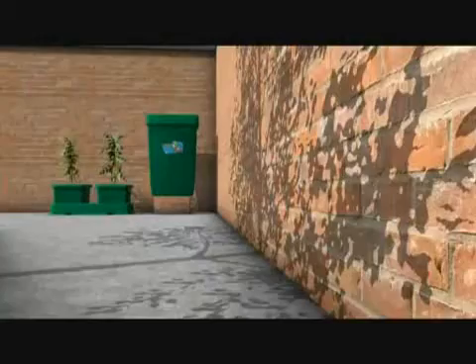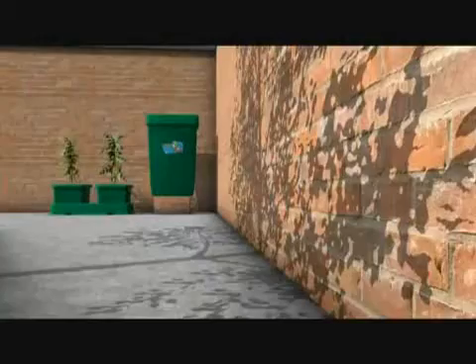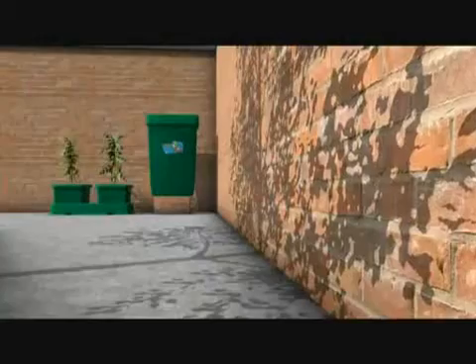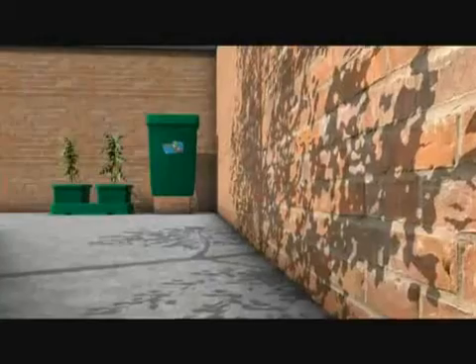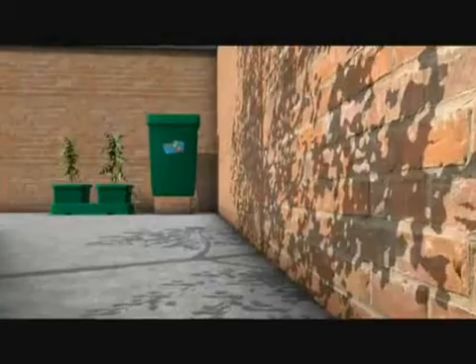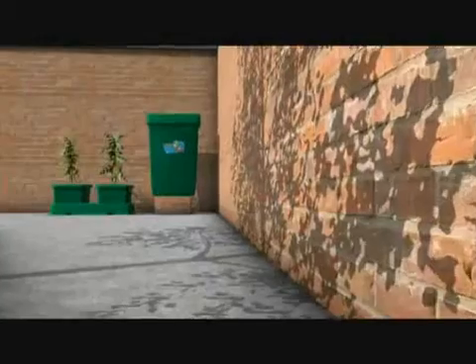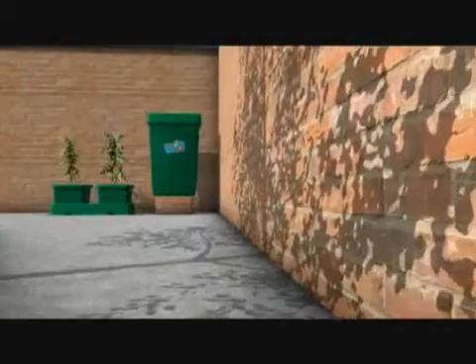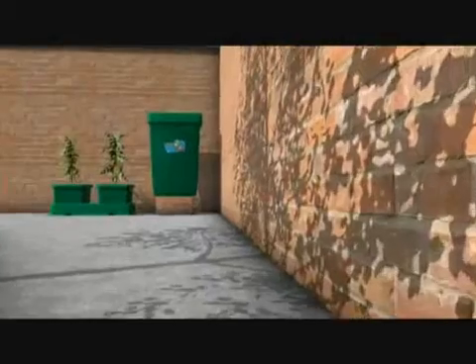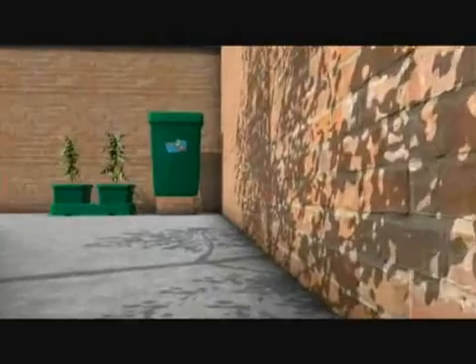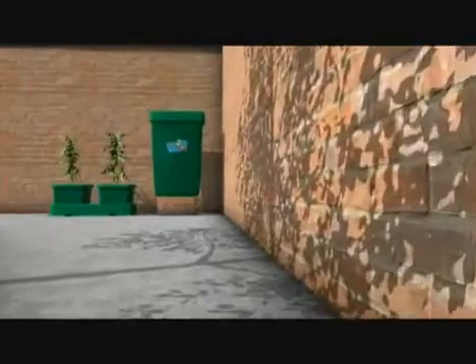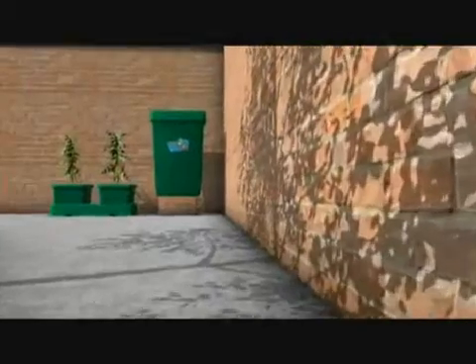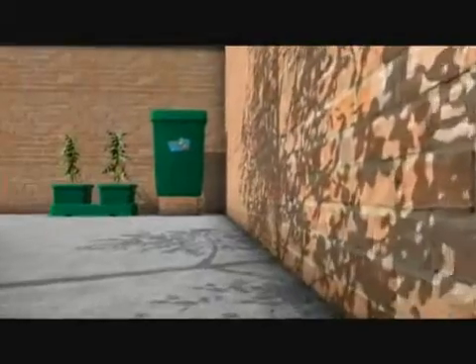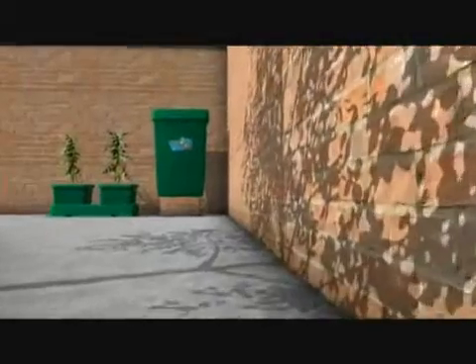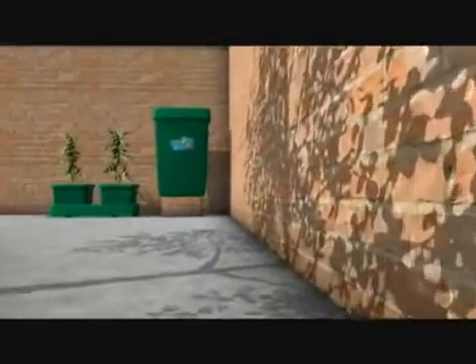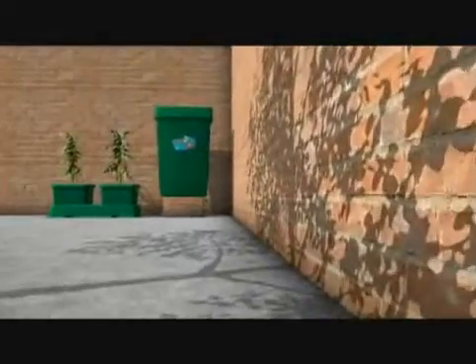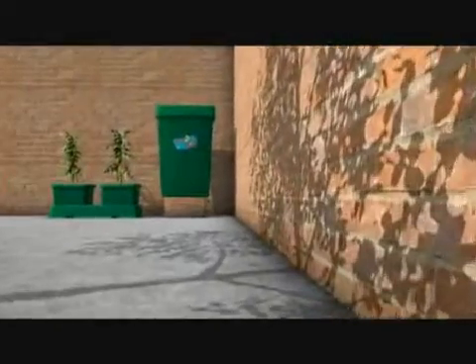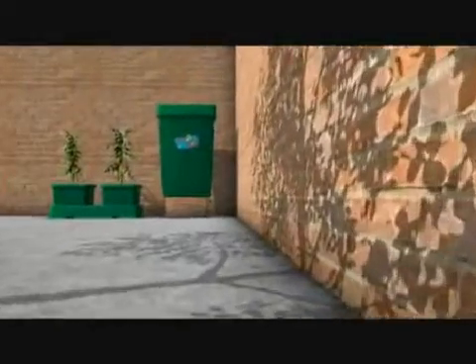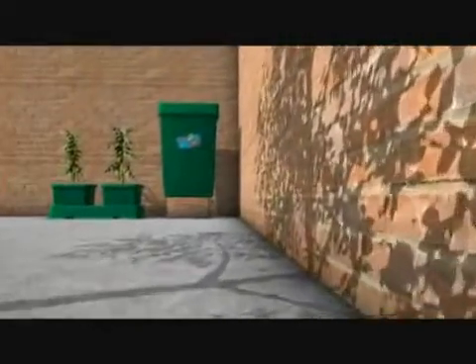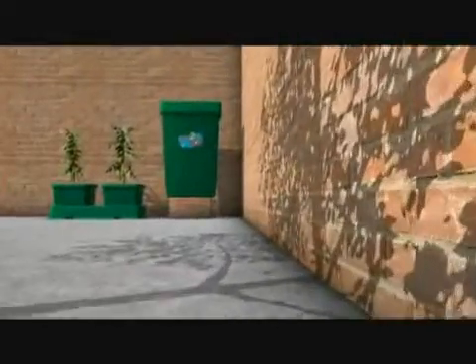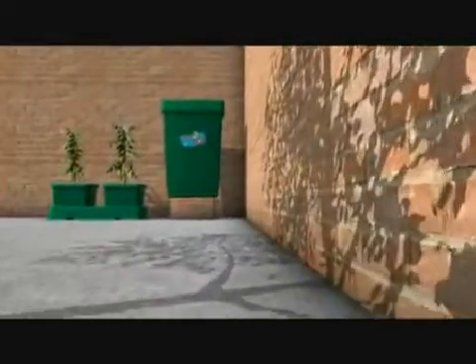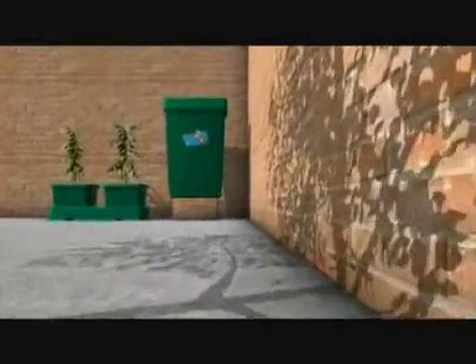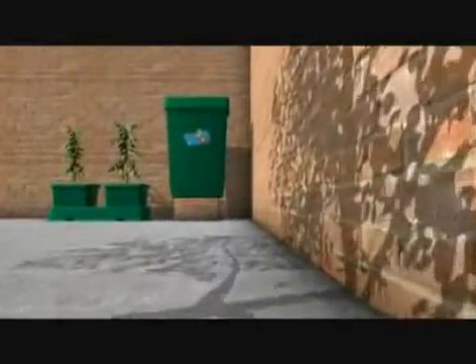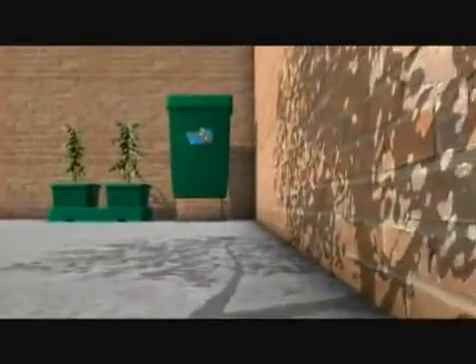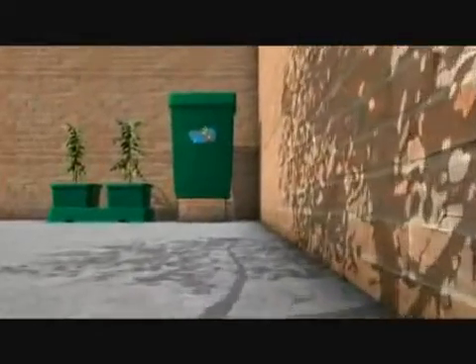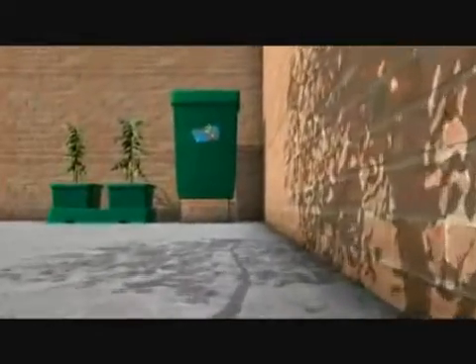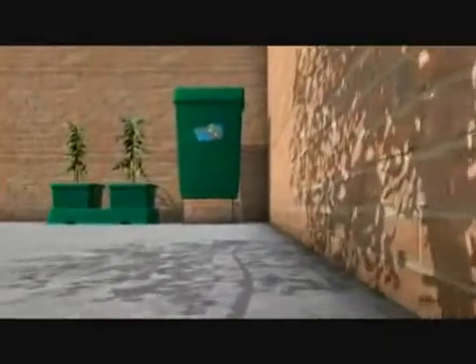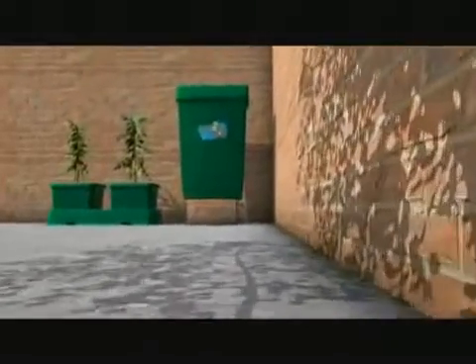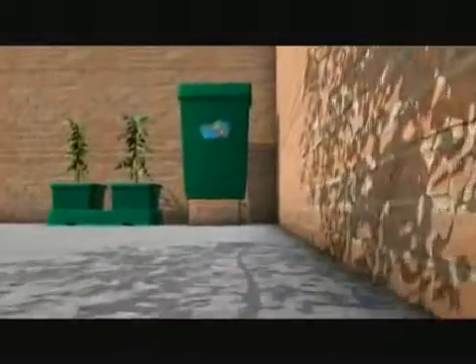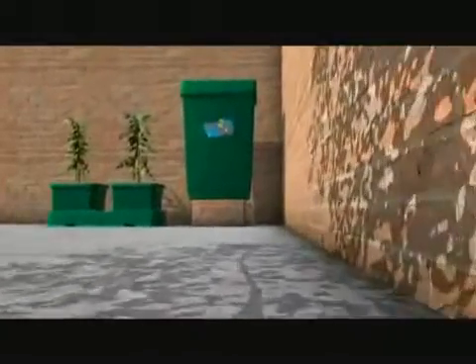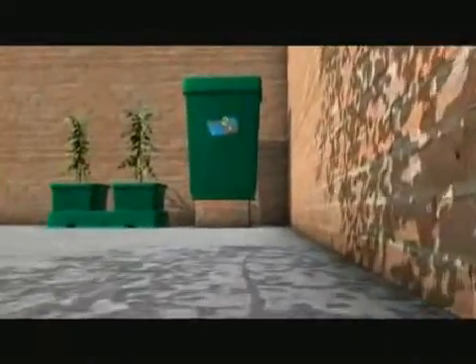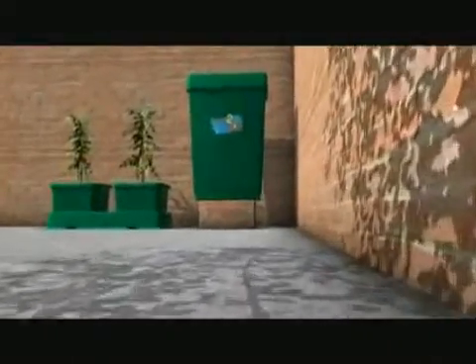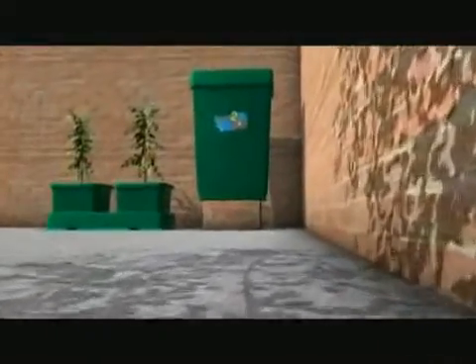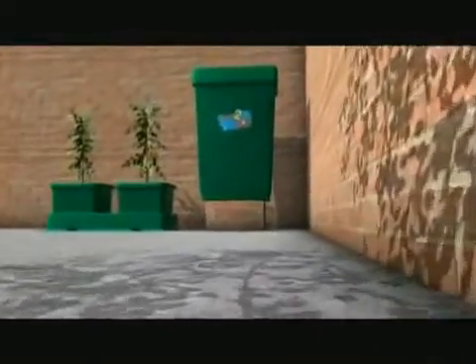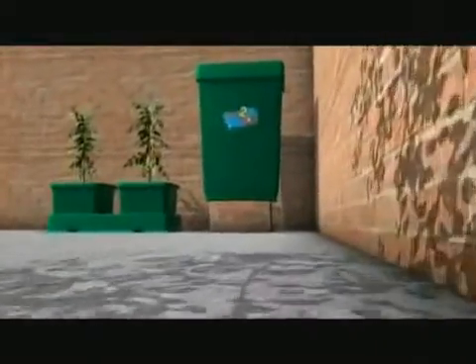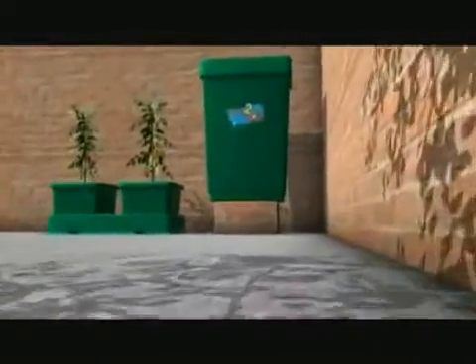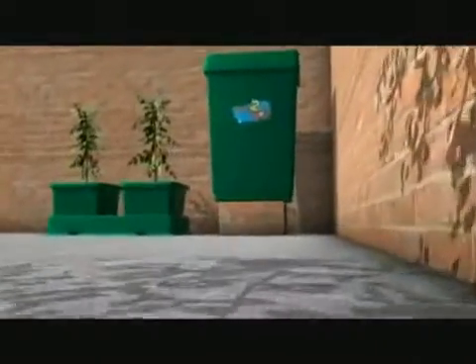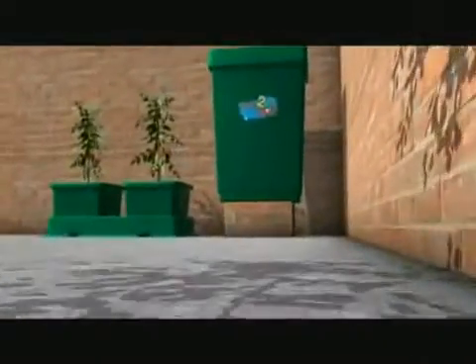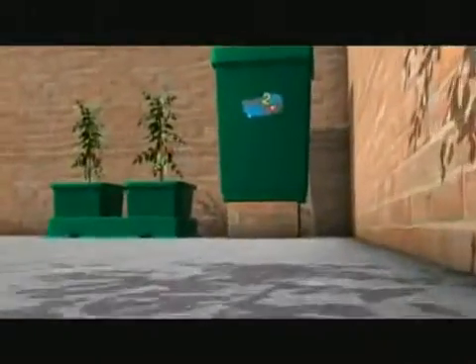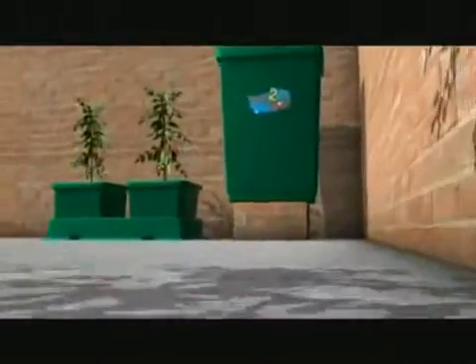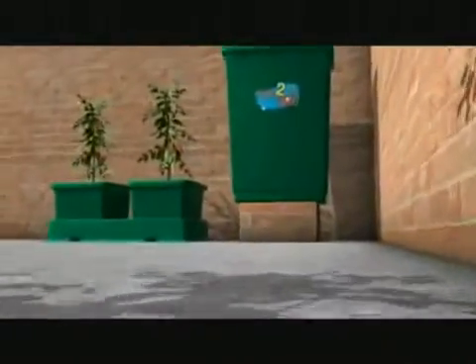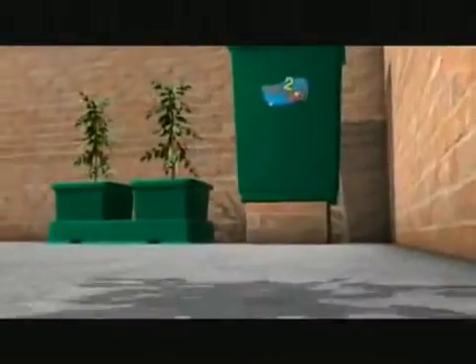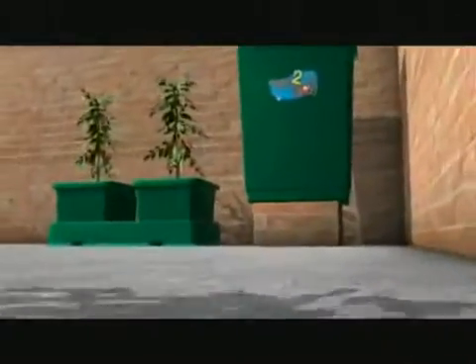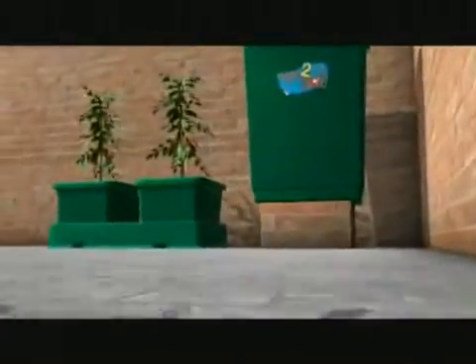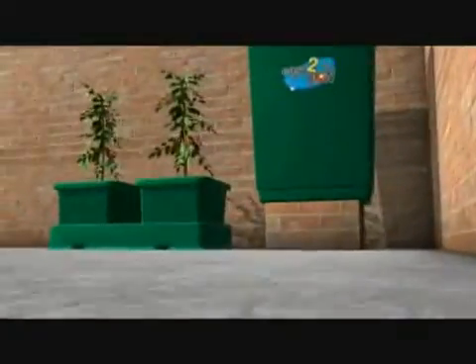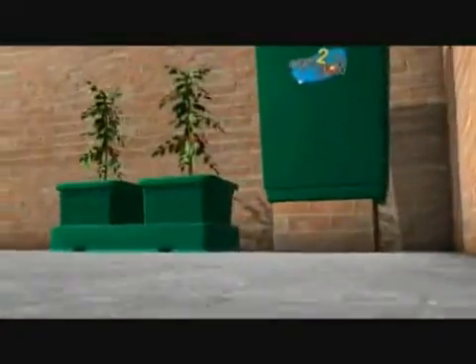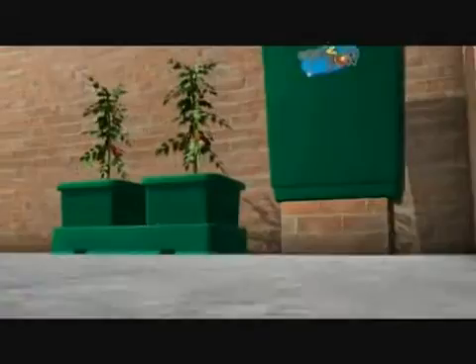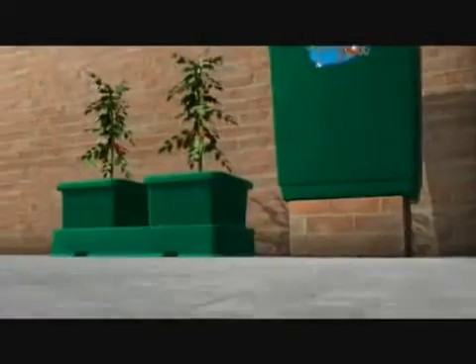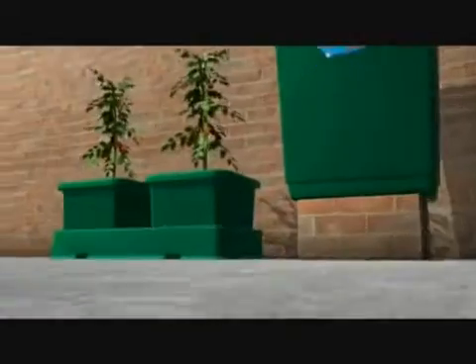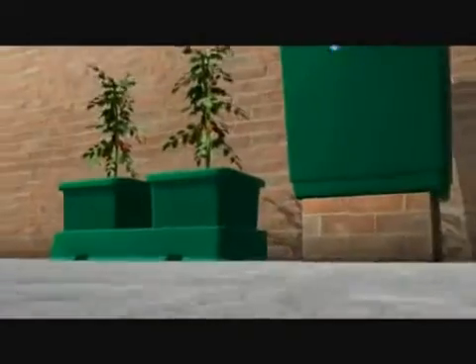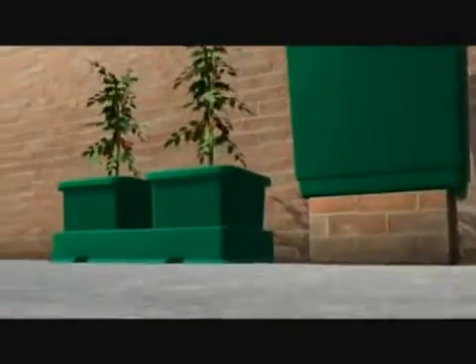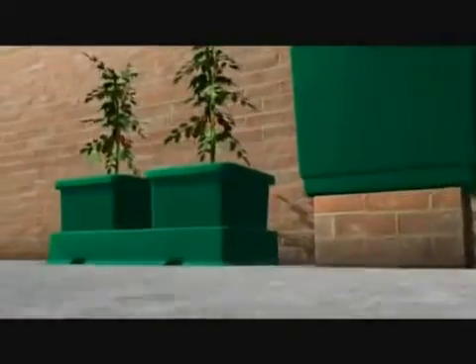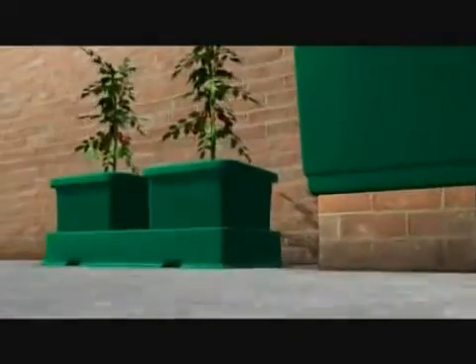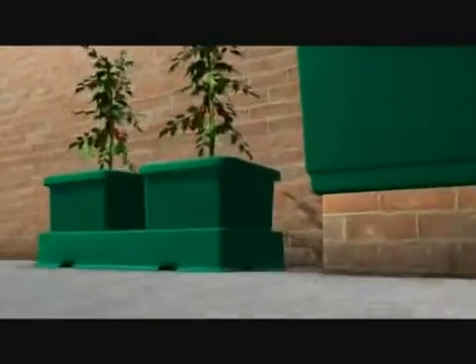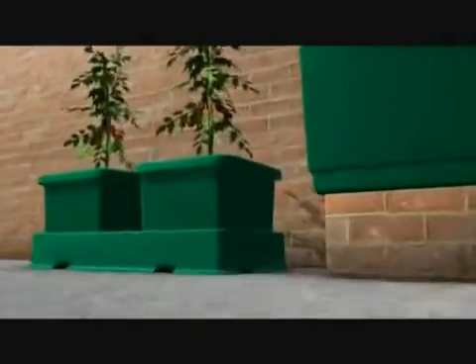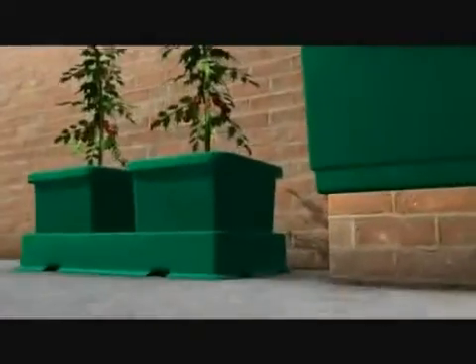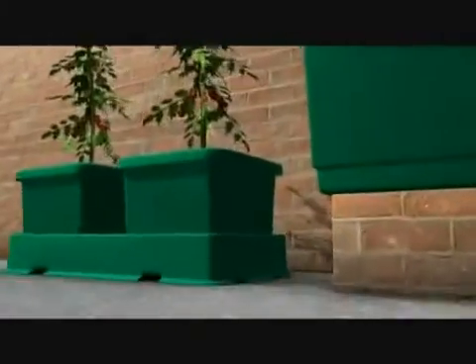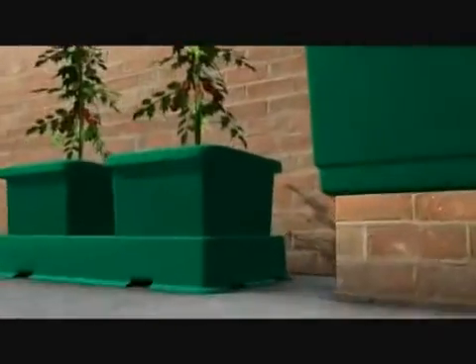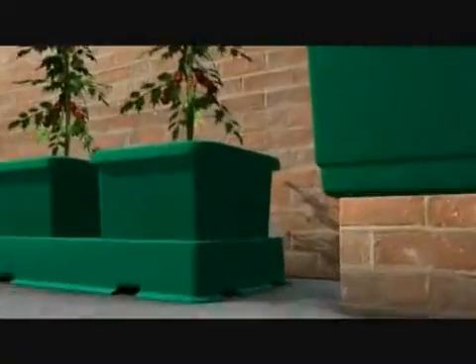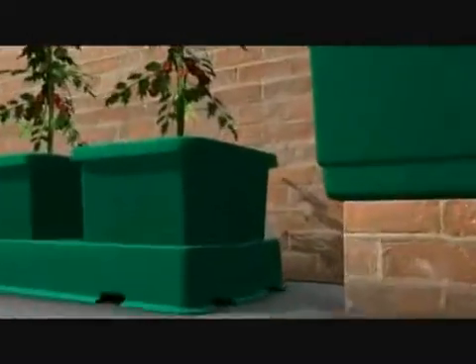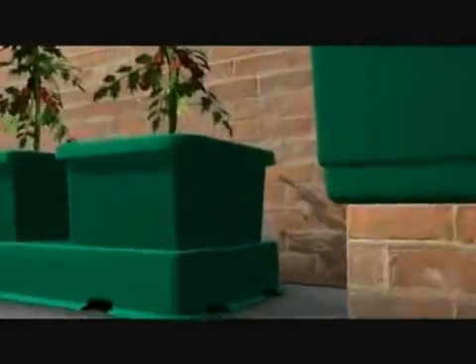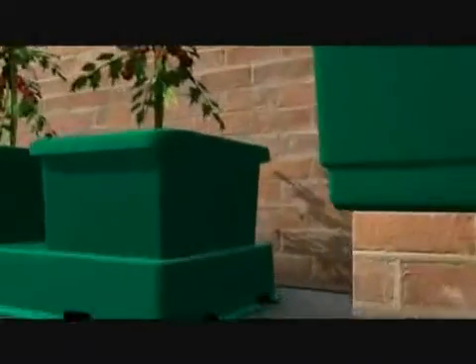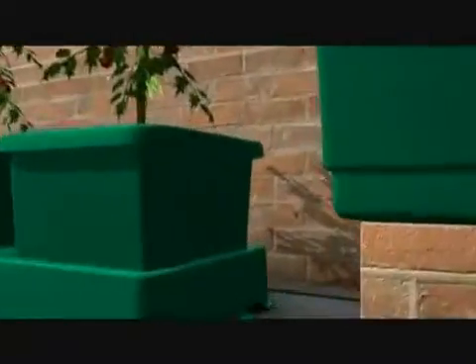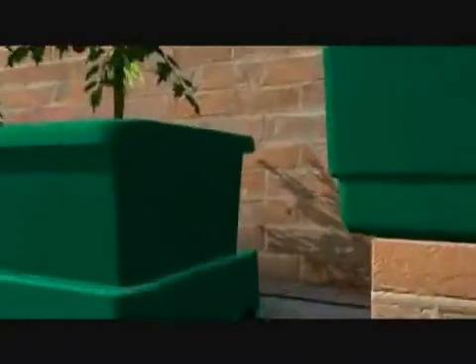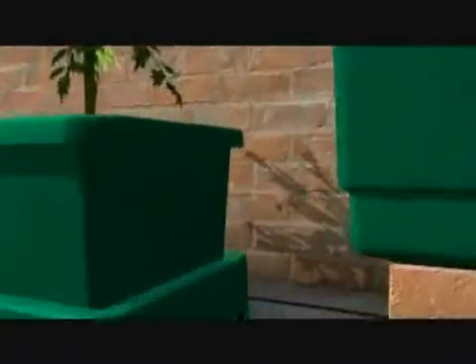We're now going to show you an animation of the easy to grow kit. You can see the 47 litre tank and lid and the two pot extension kit.